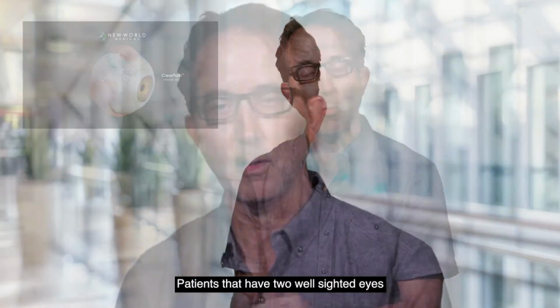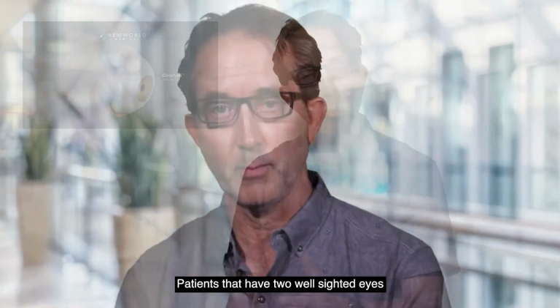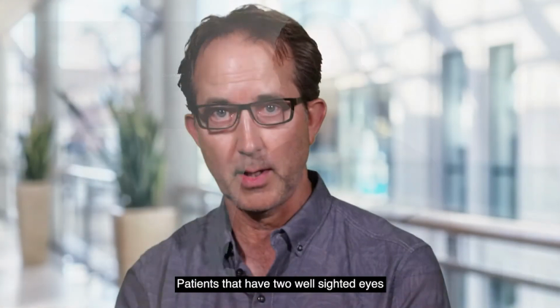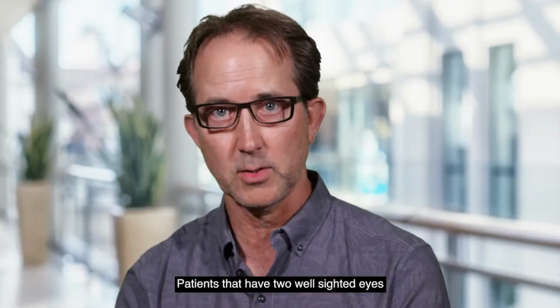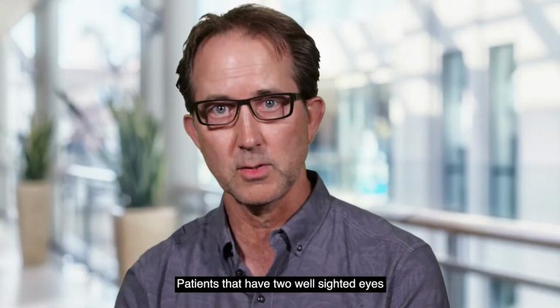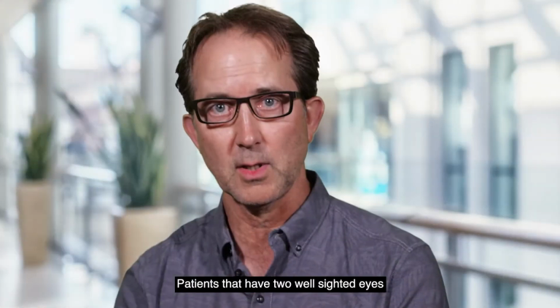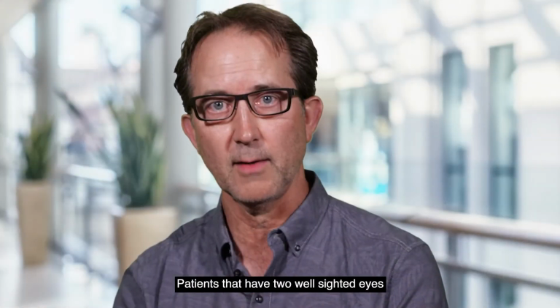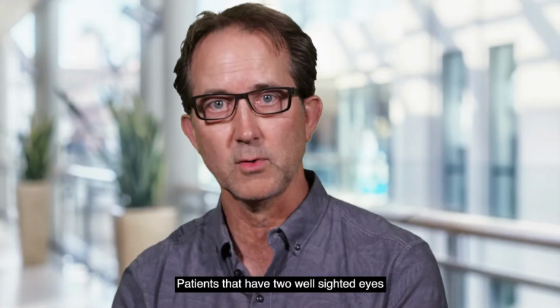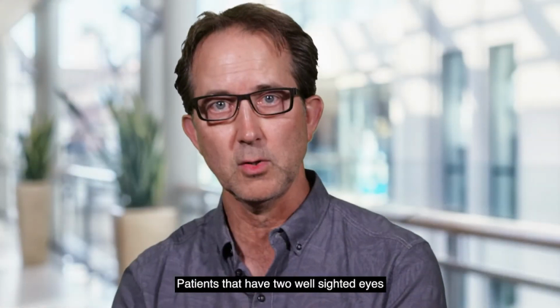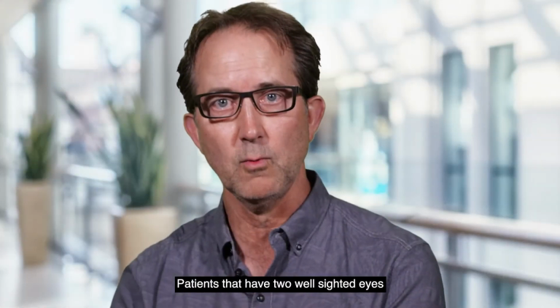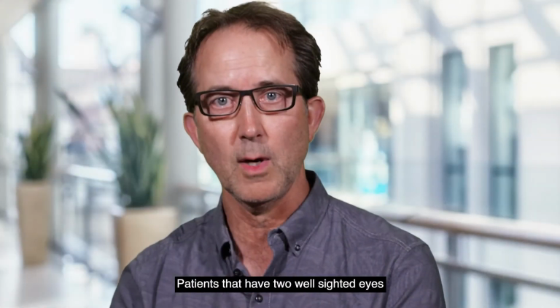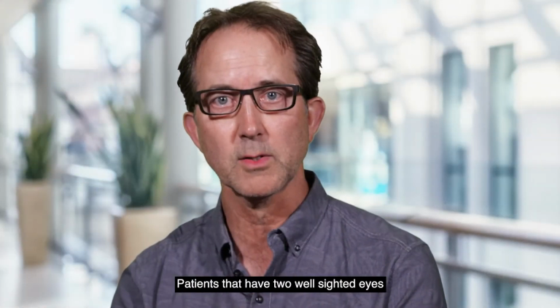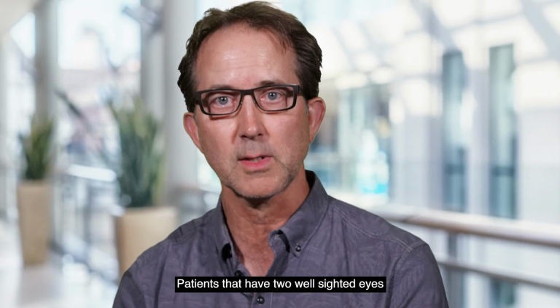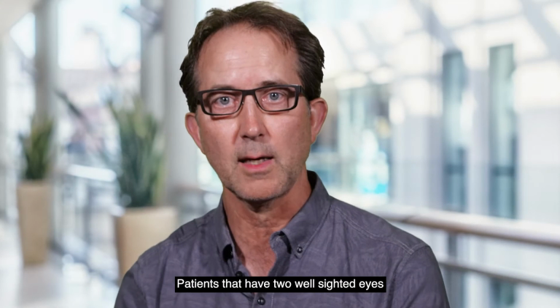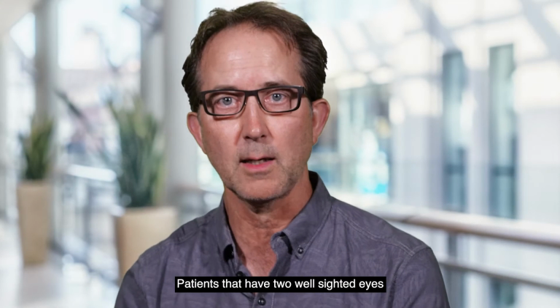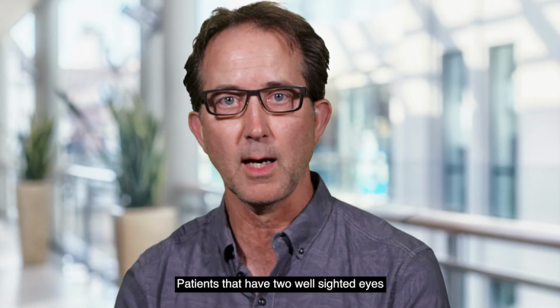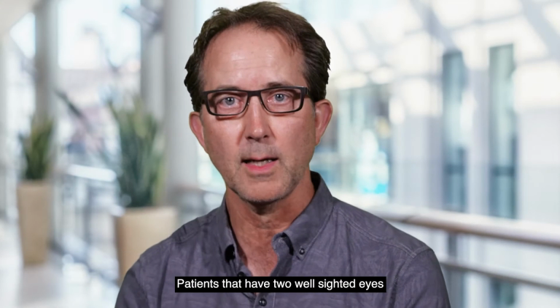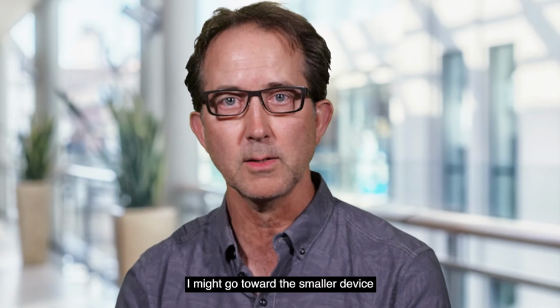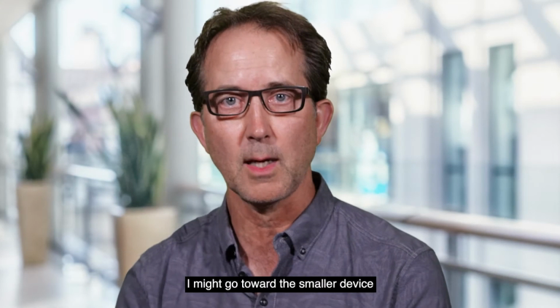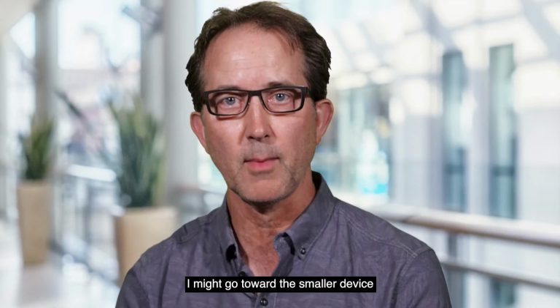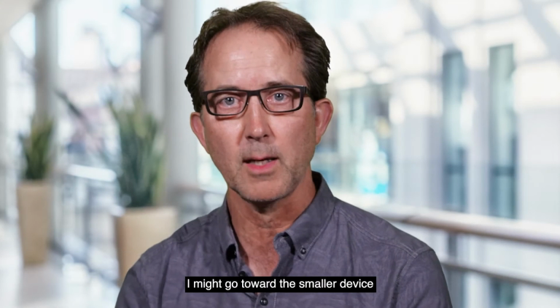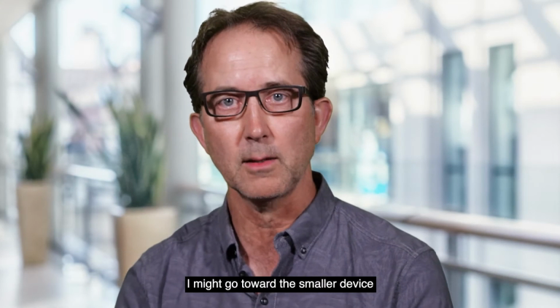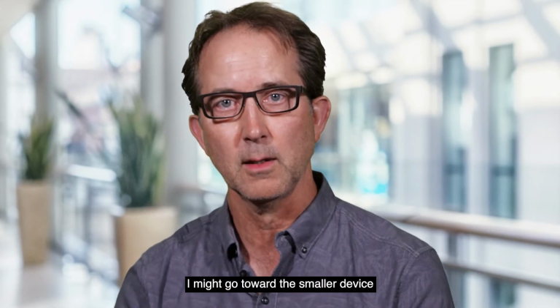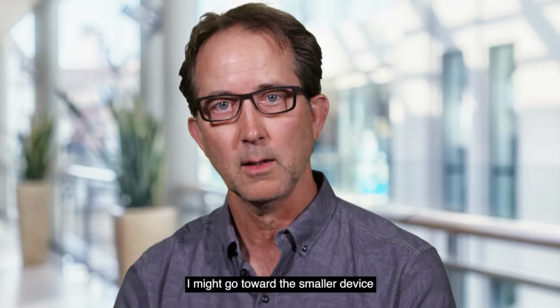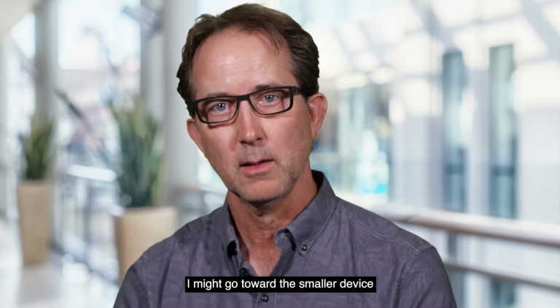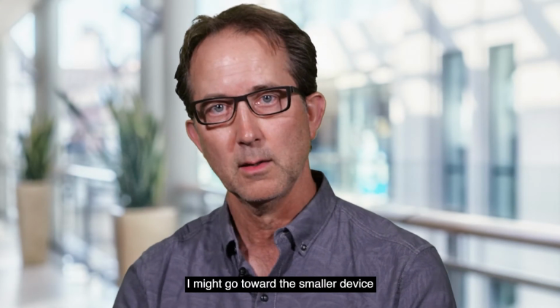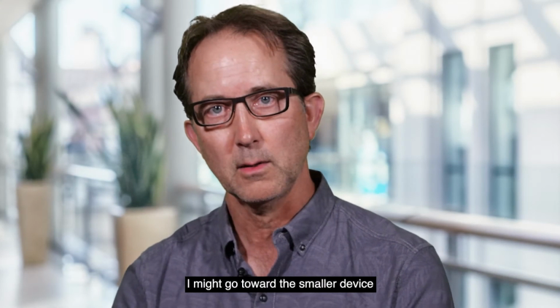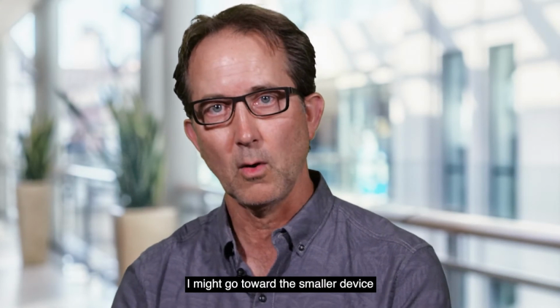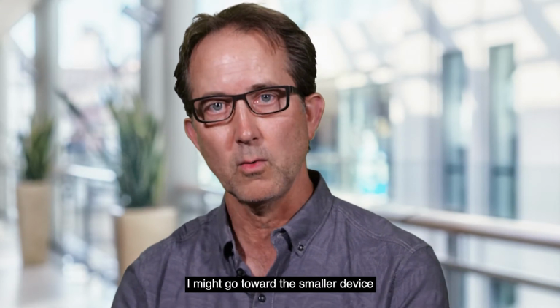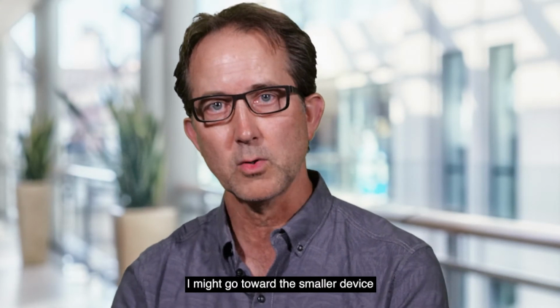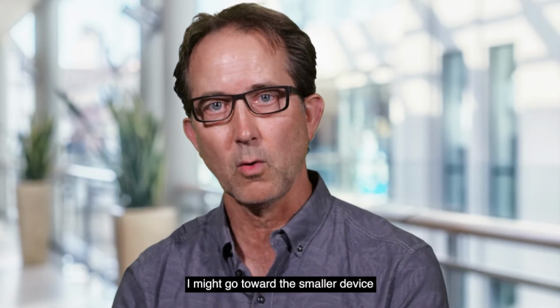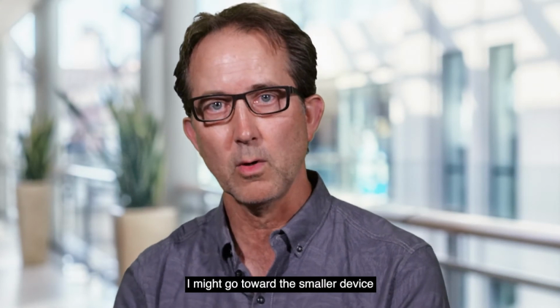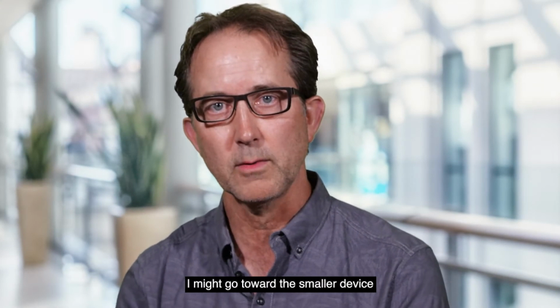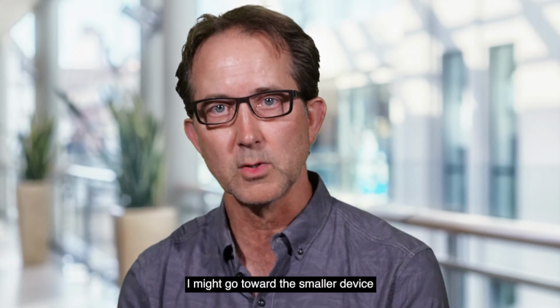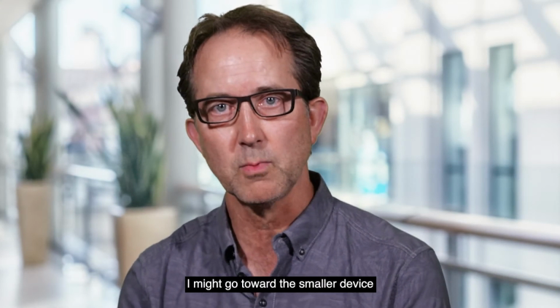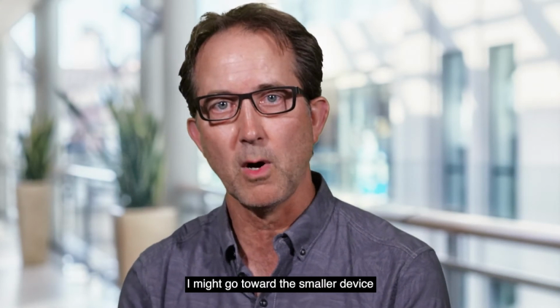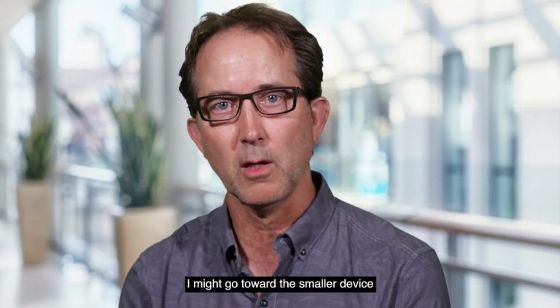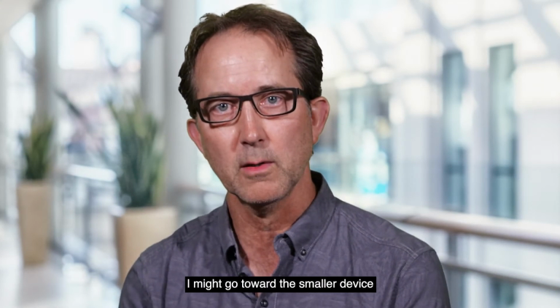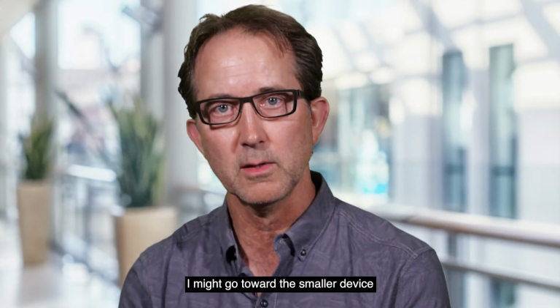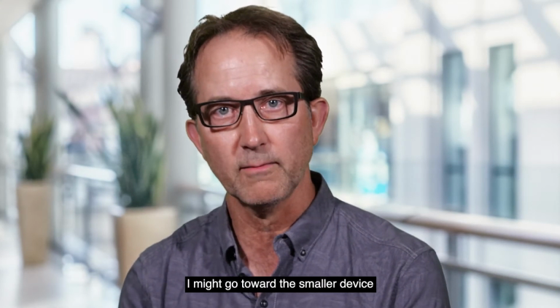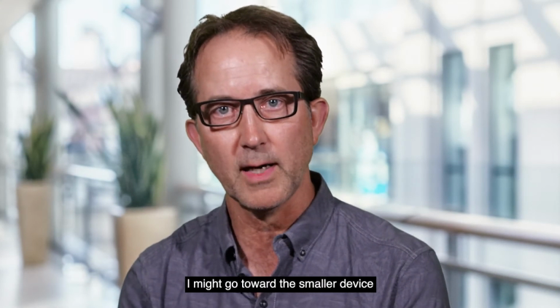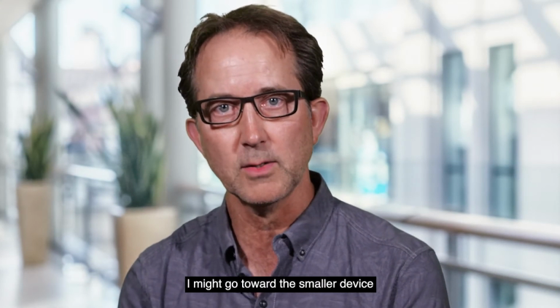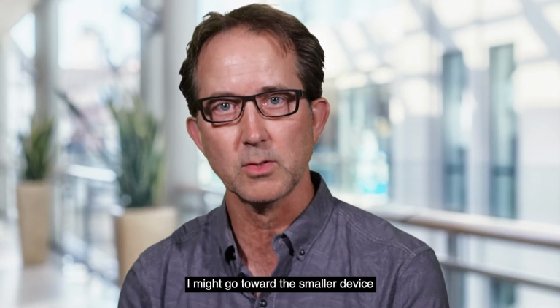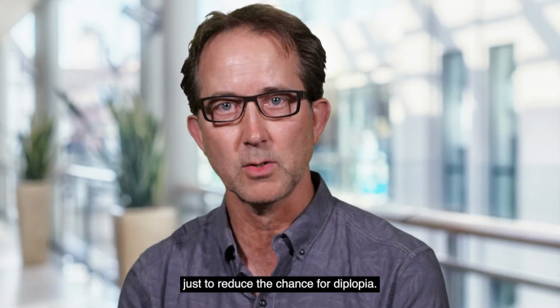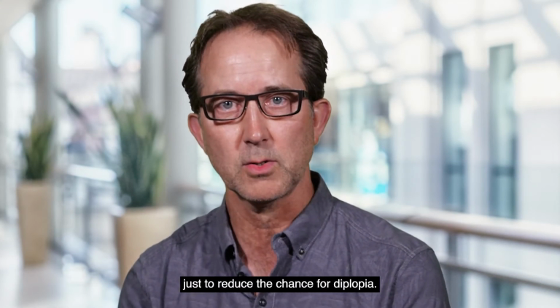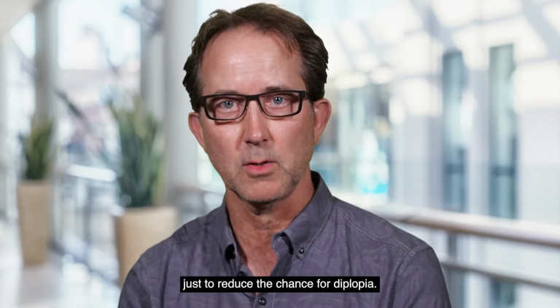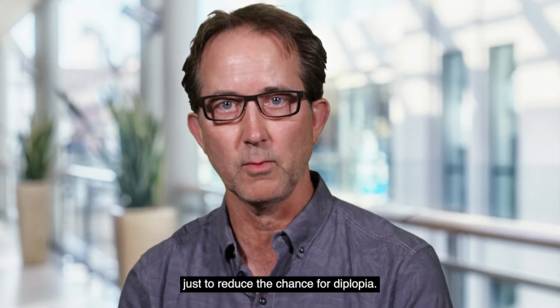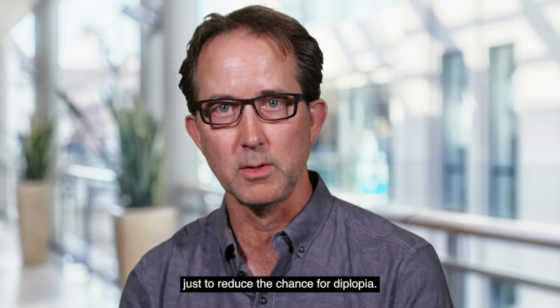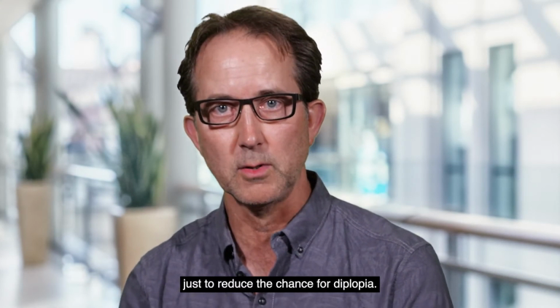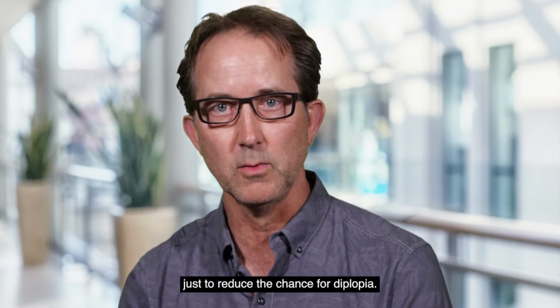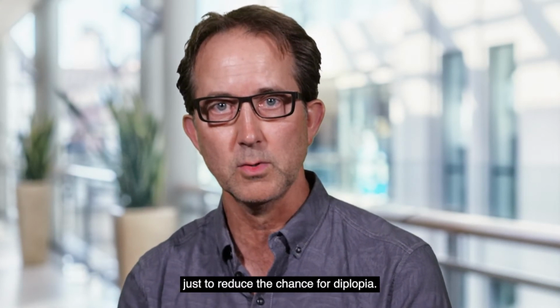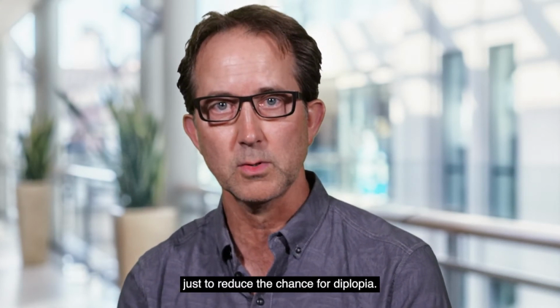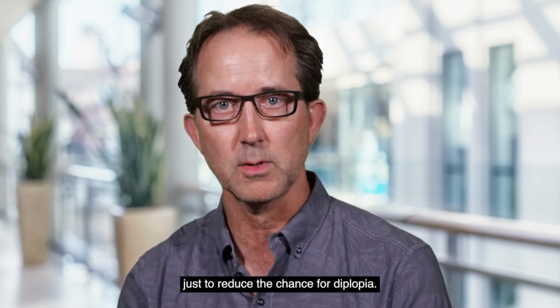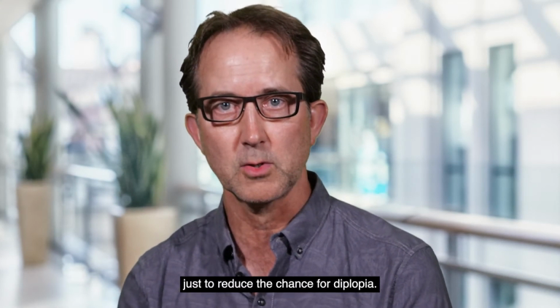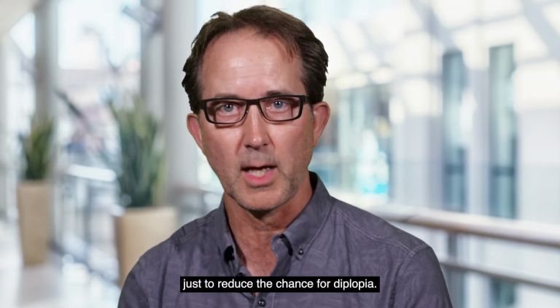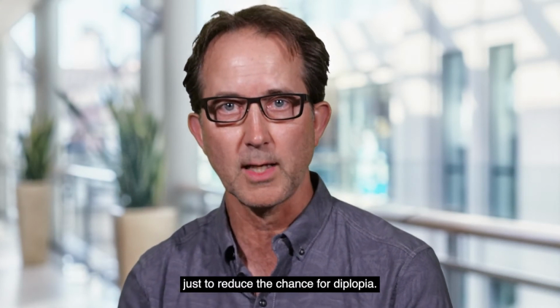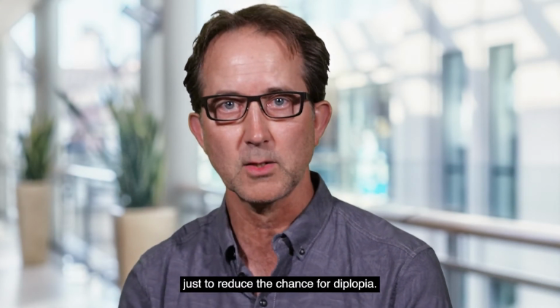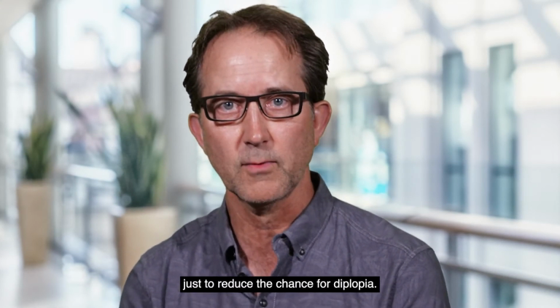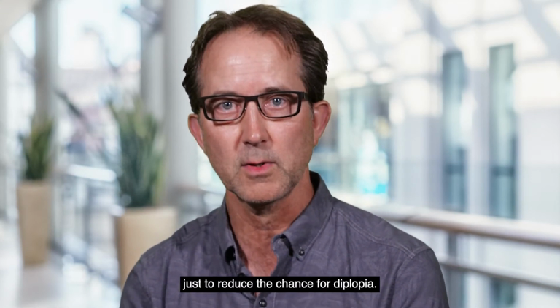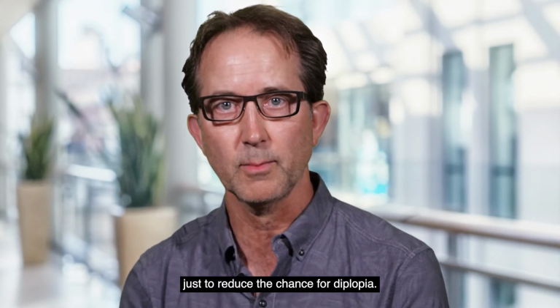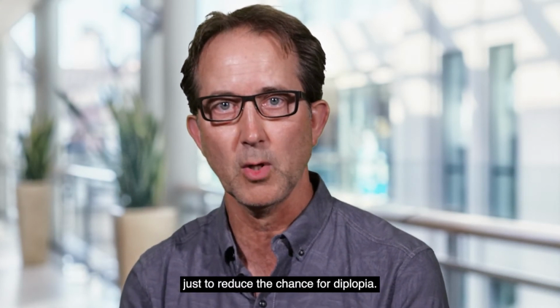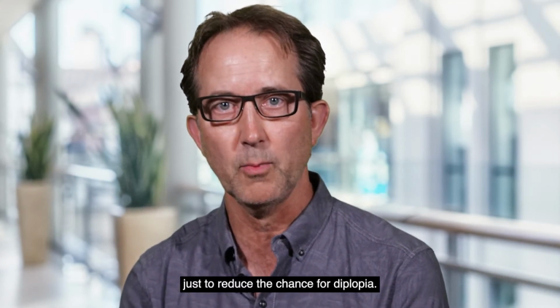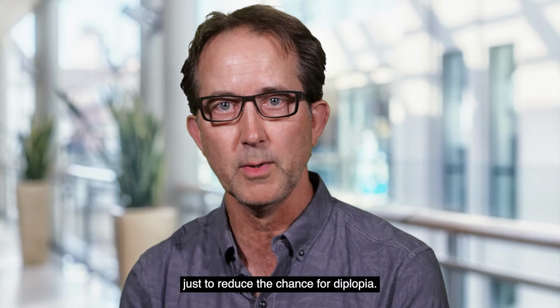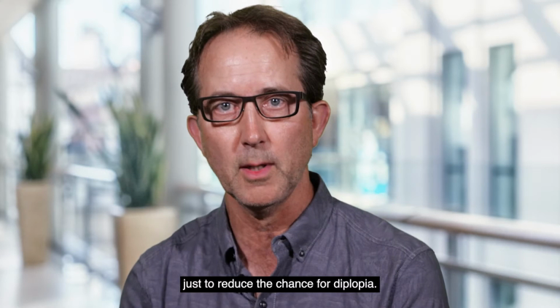For patients that have two well-sighted eyes, I might go toward the smaller device just to reduce the chance for diplopia.